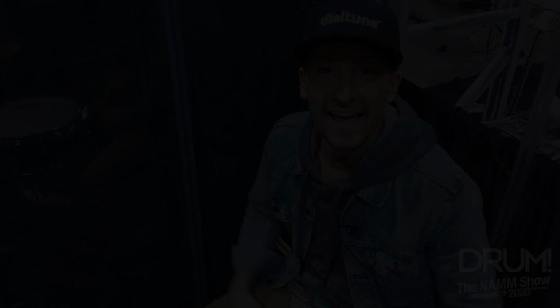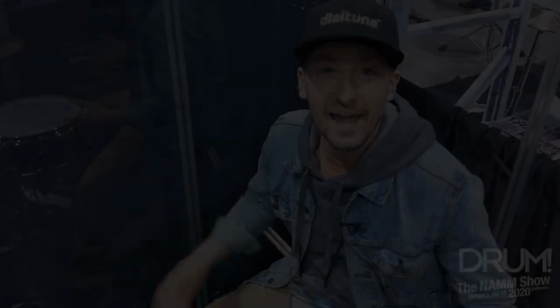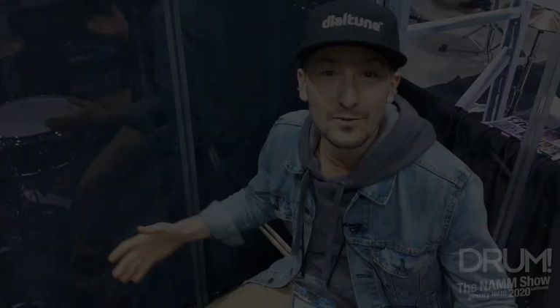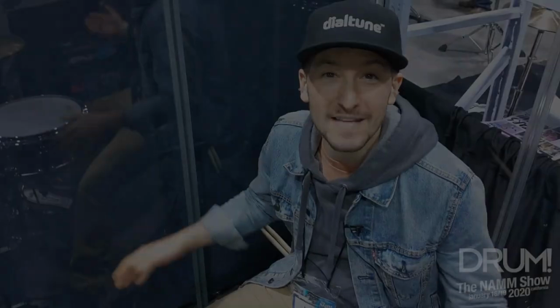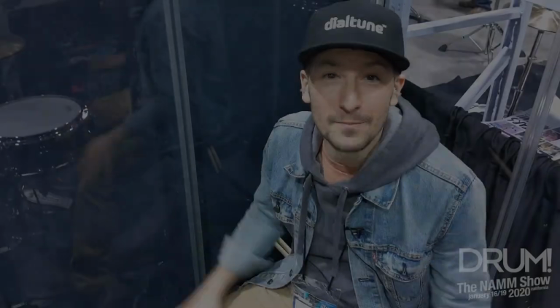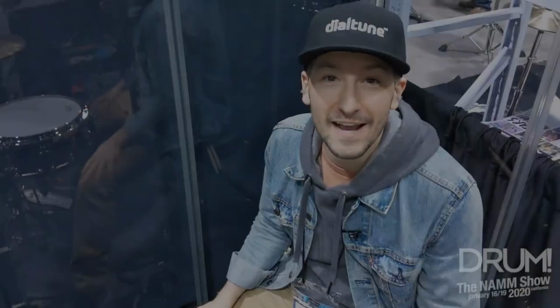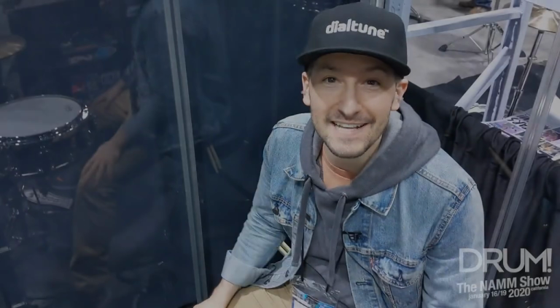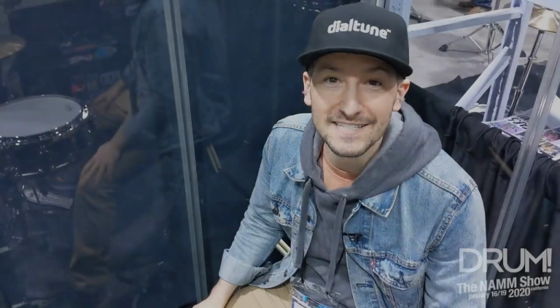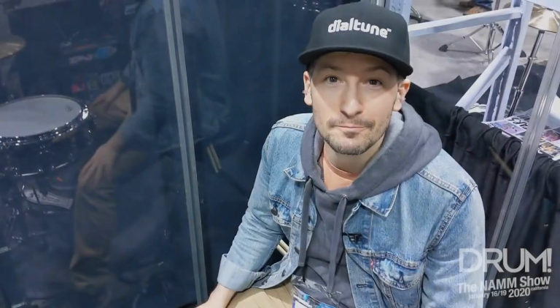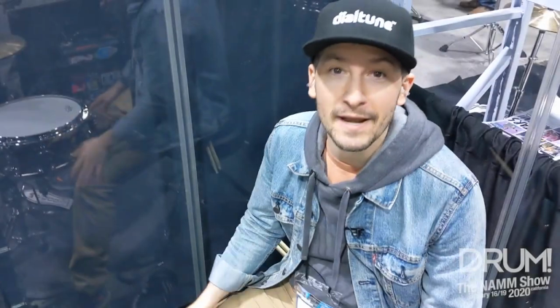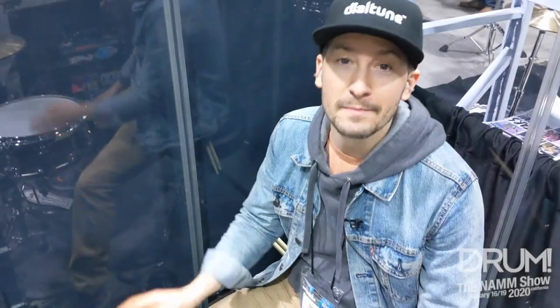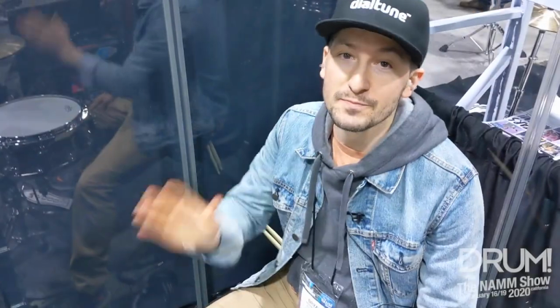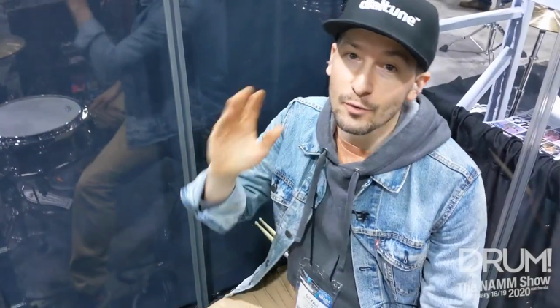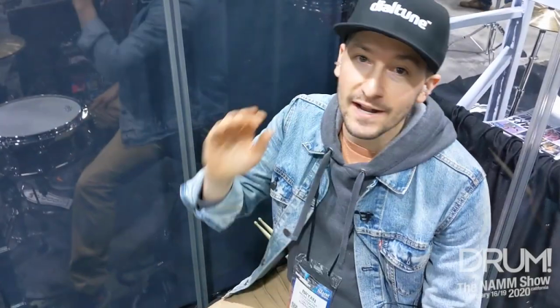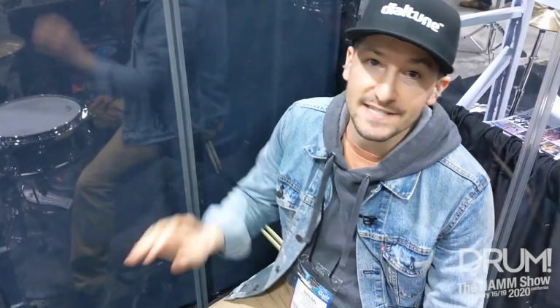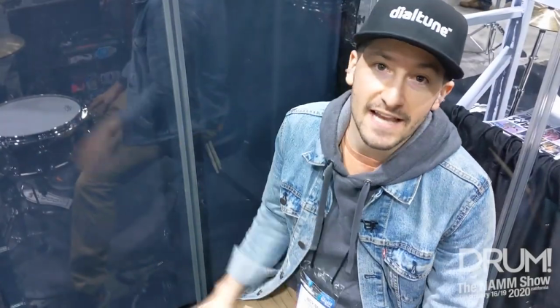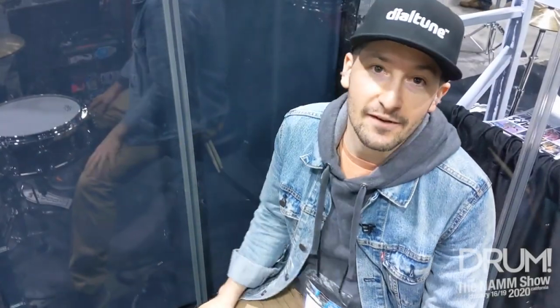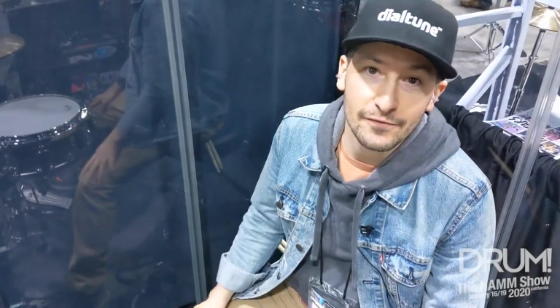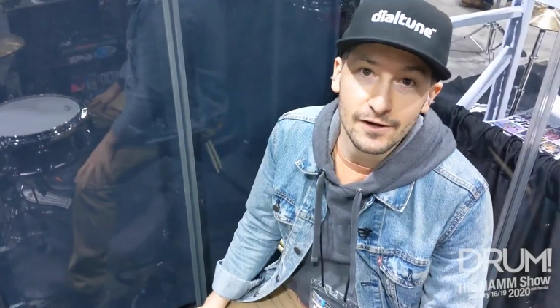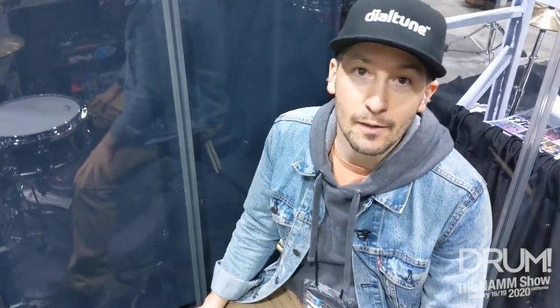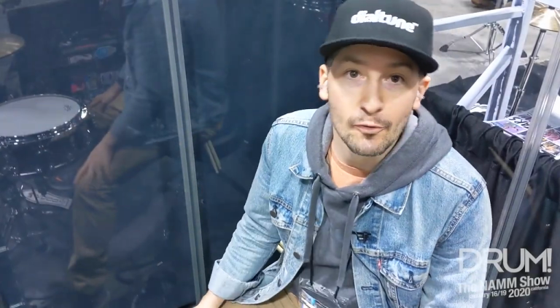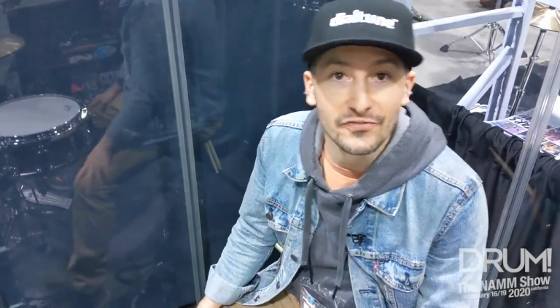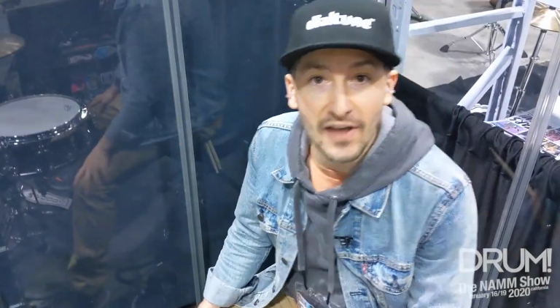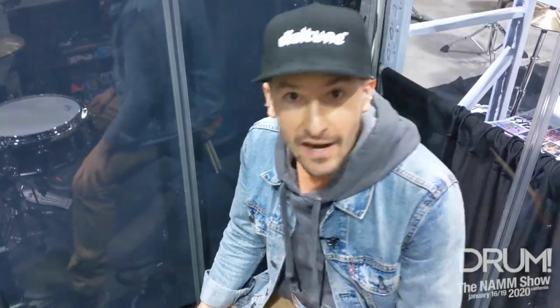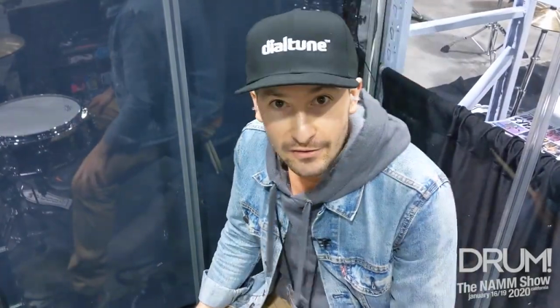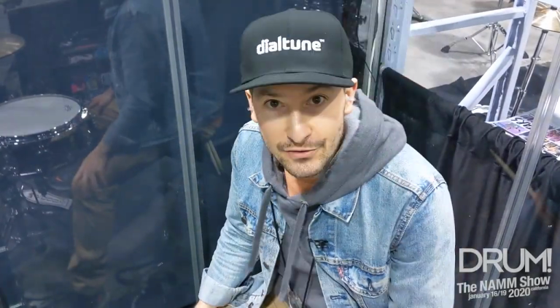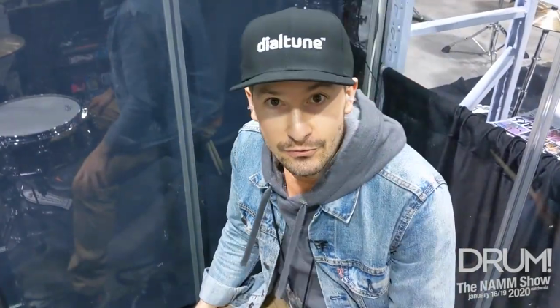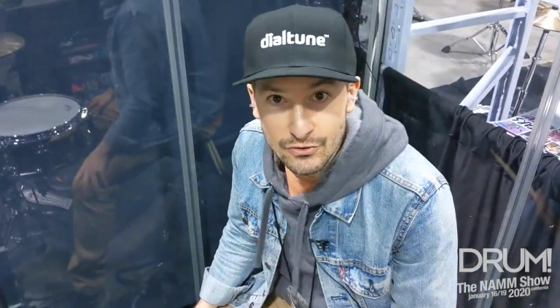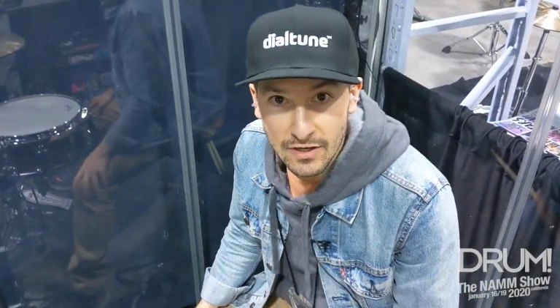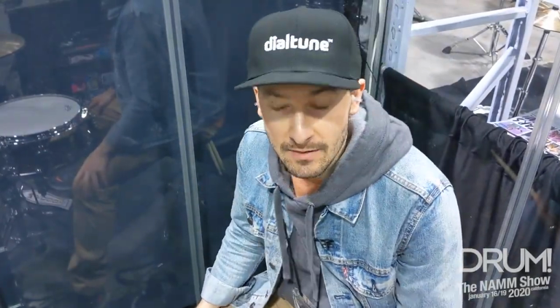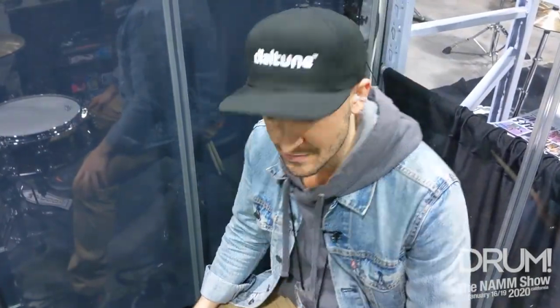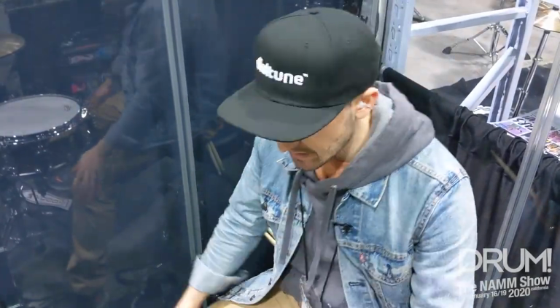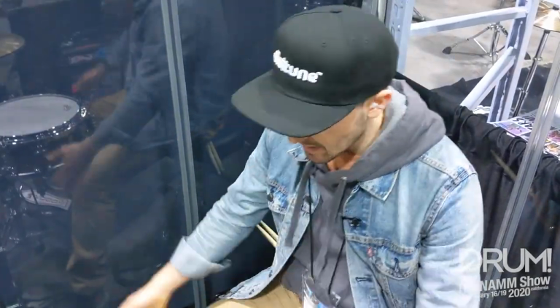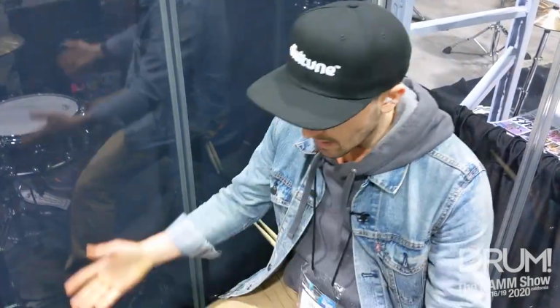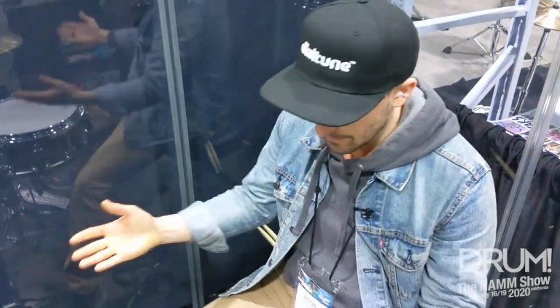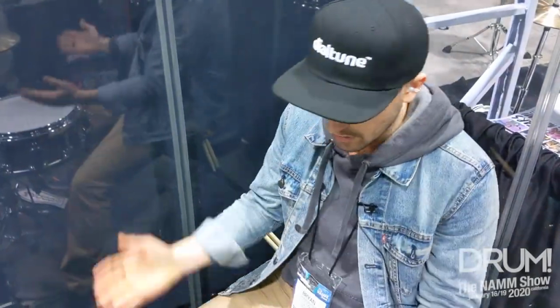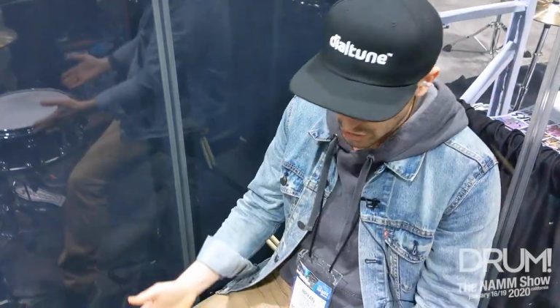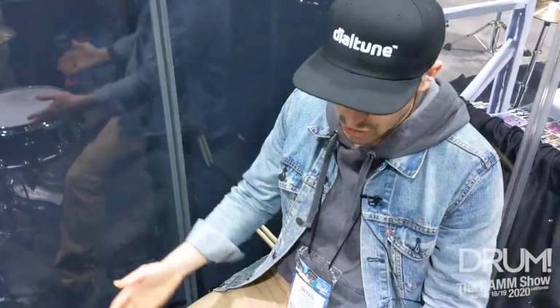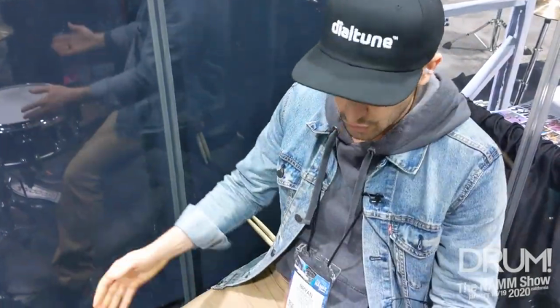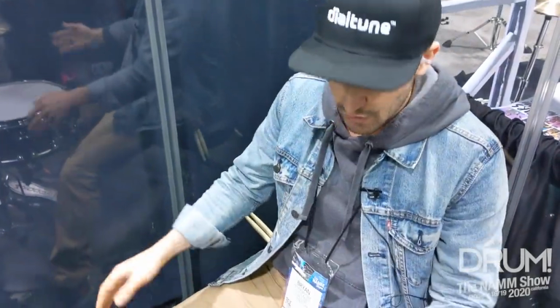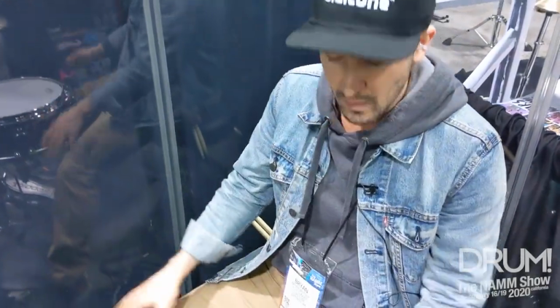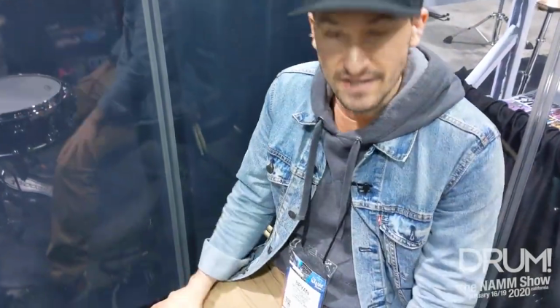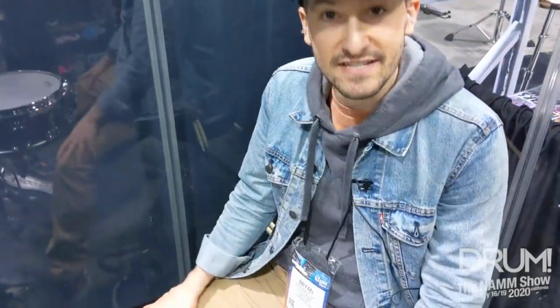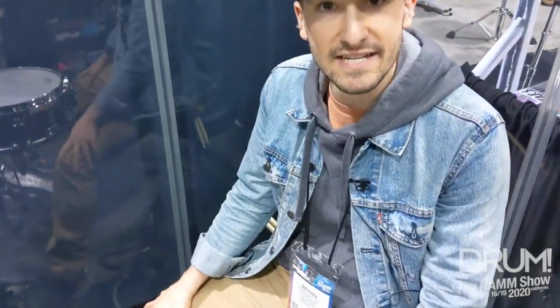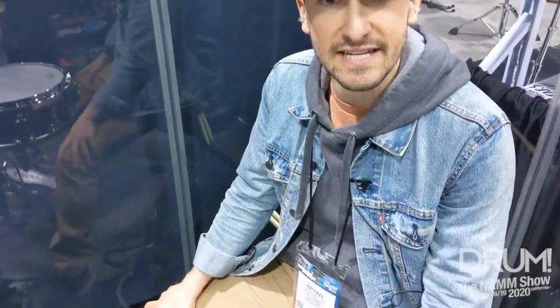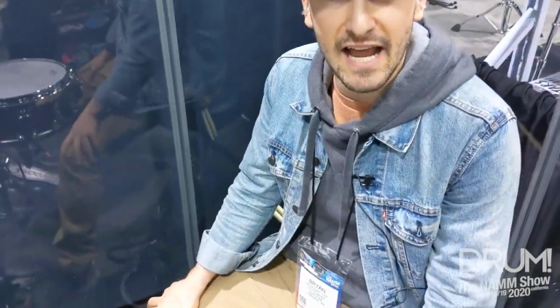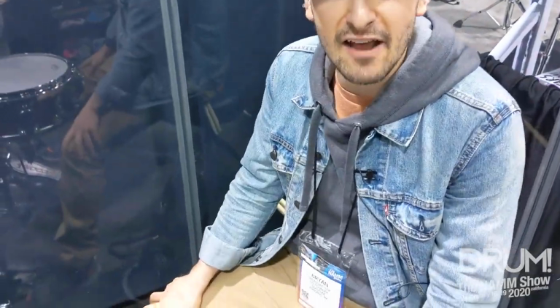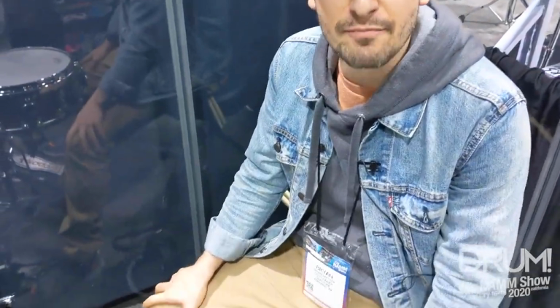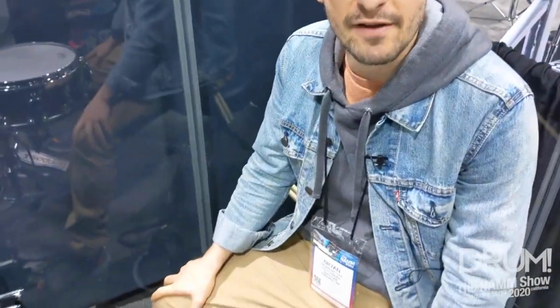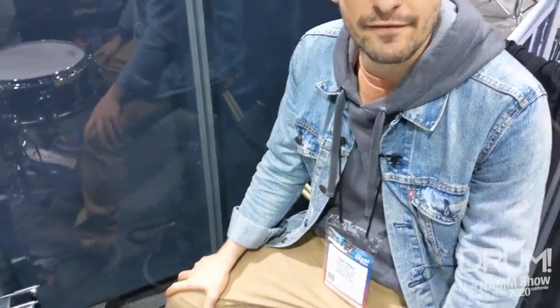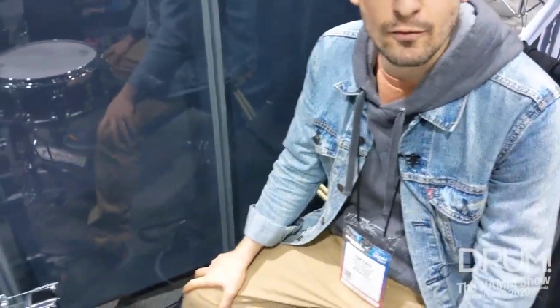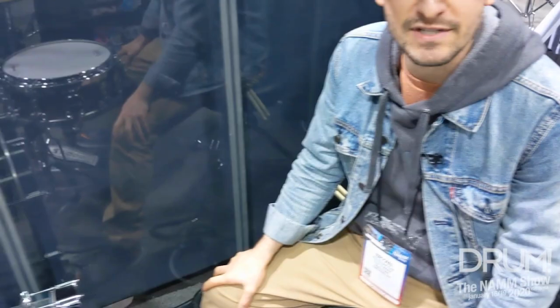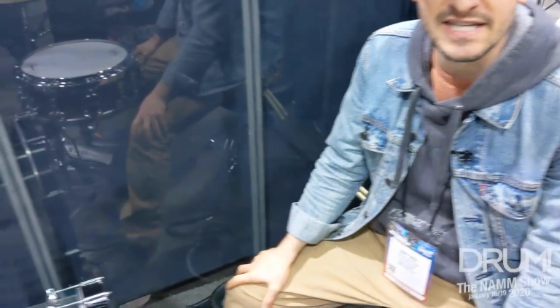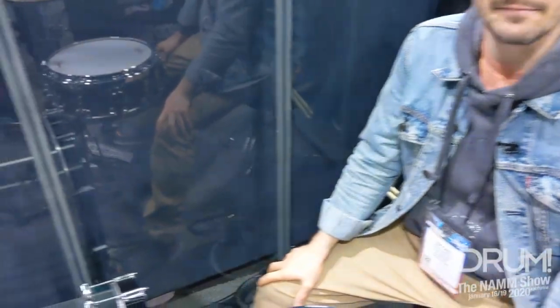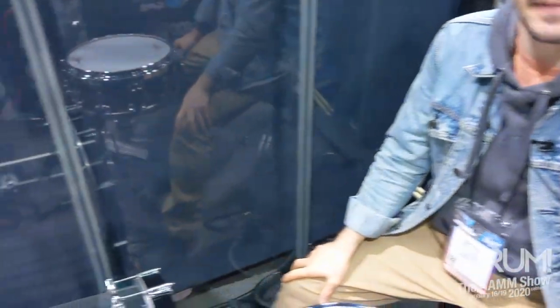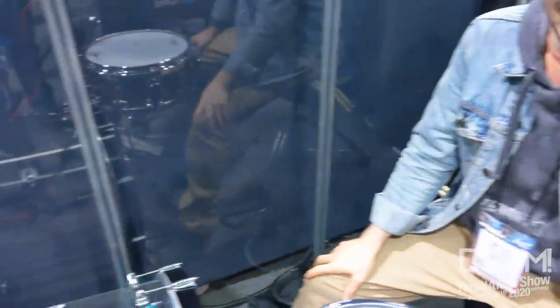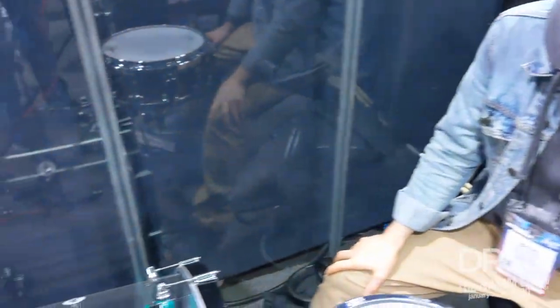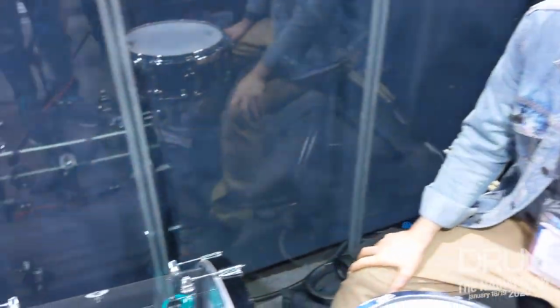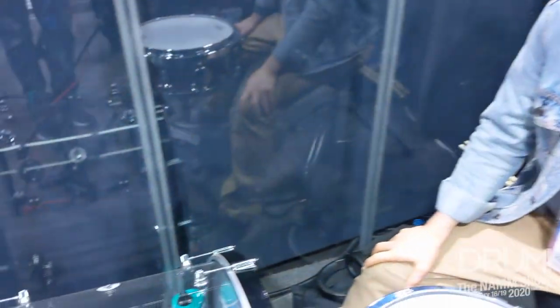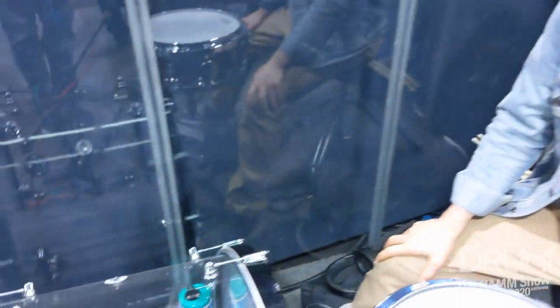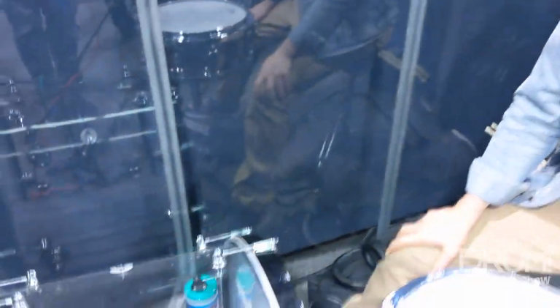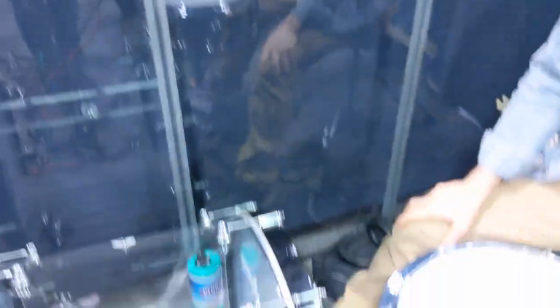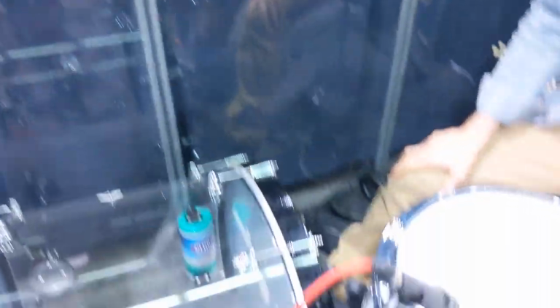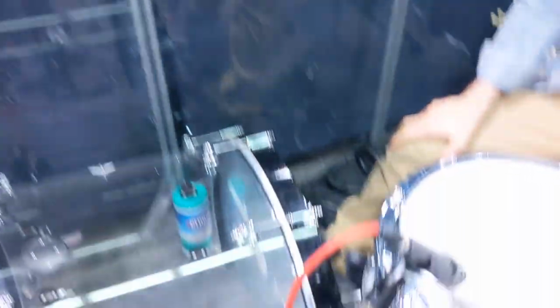Hey, what's up guys? My name is Brian Saffler. I'm with Dial Tune Drums. I'm here to show you our 6.5 x 14 maple snare today.